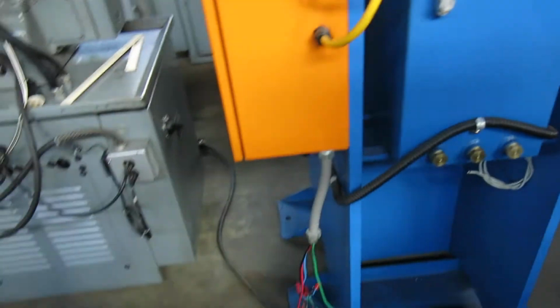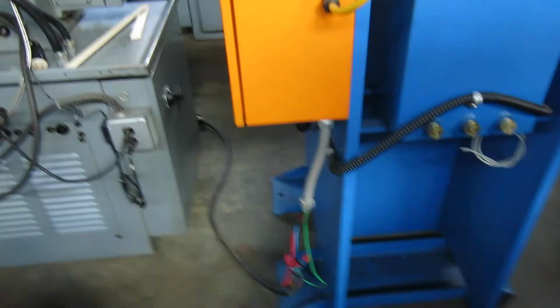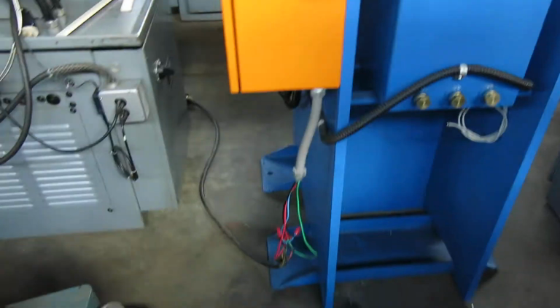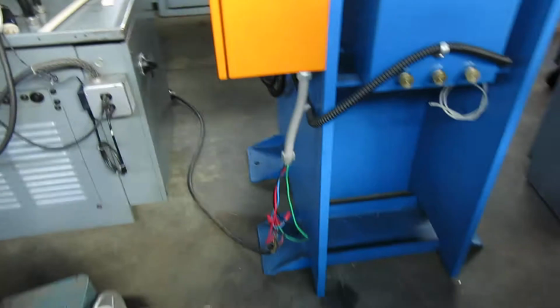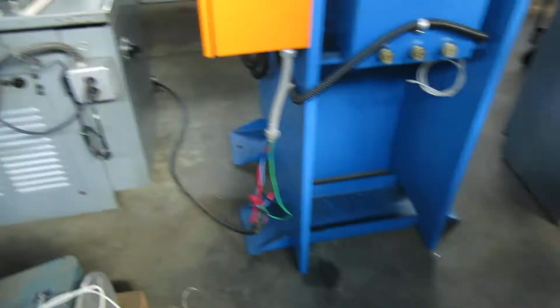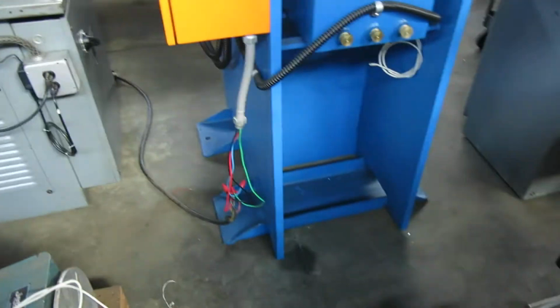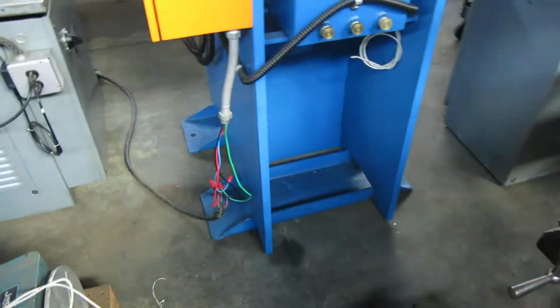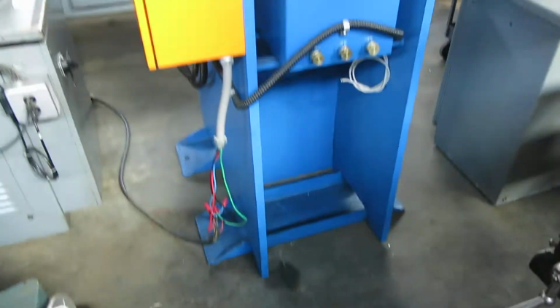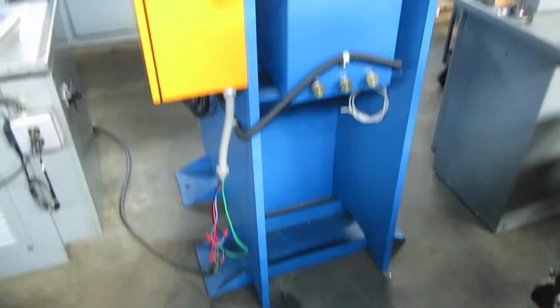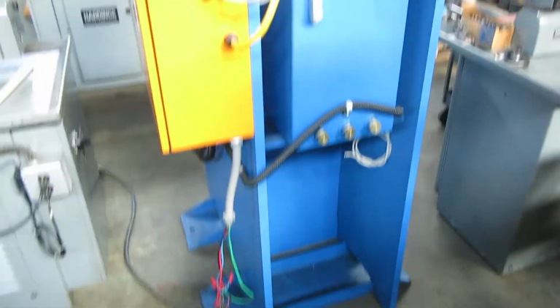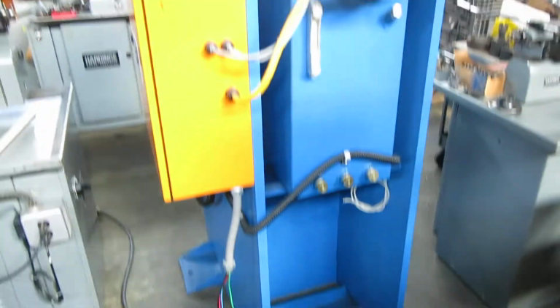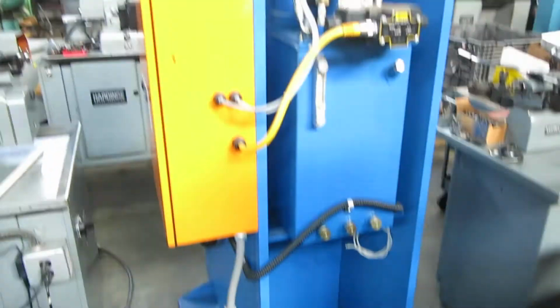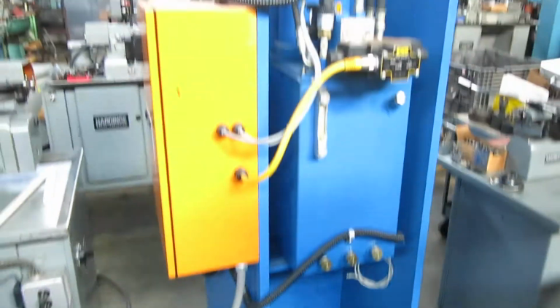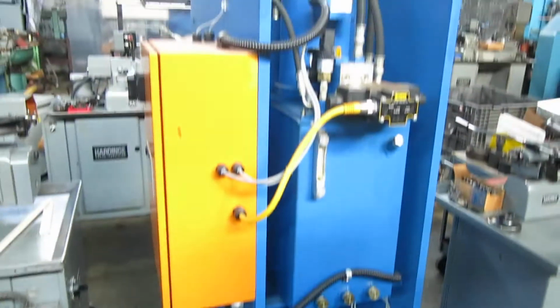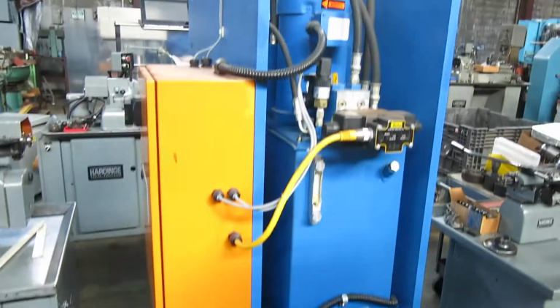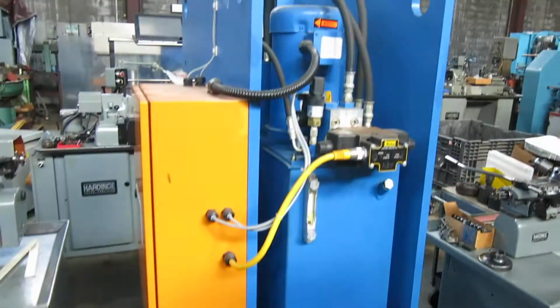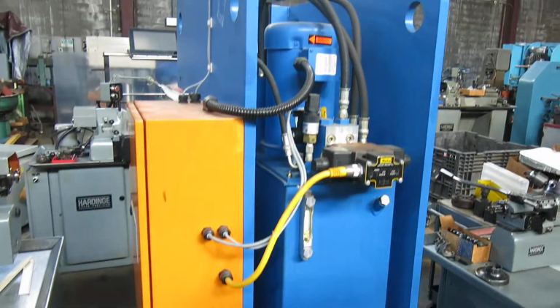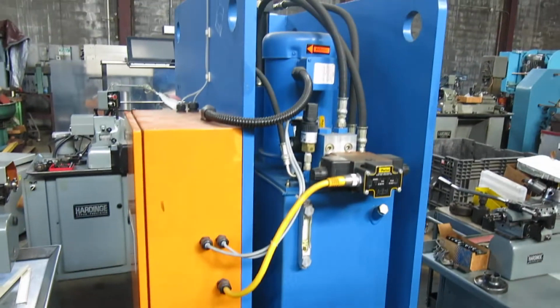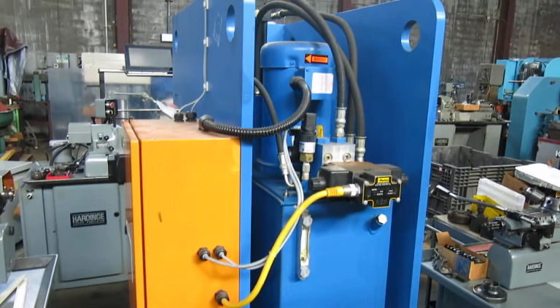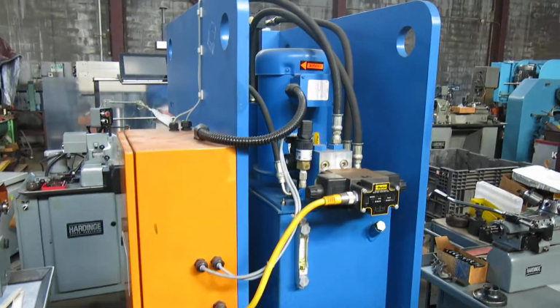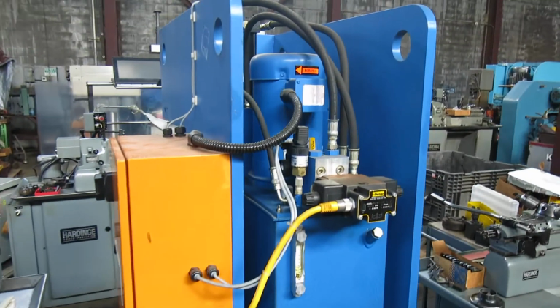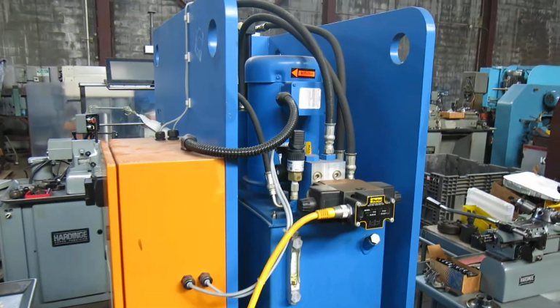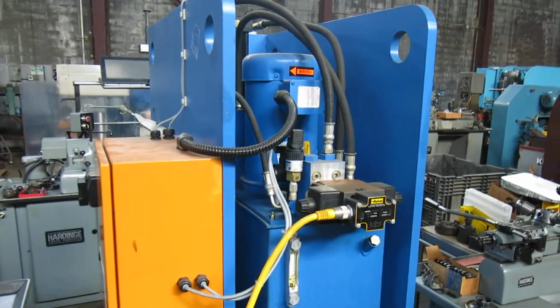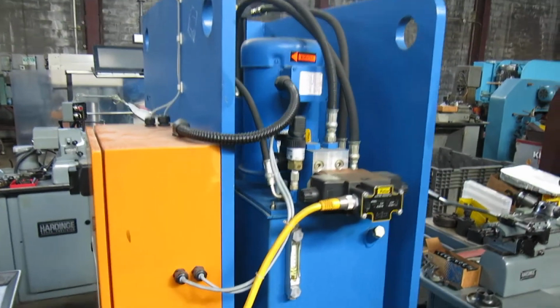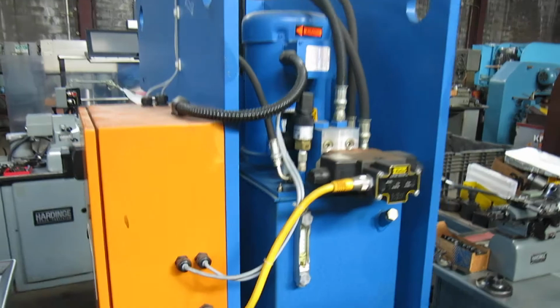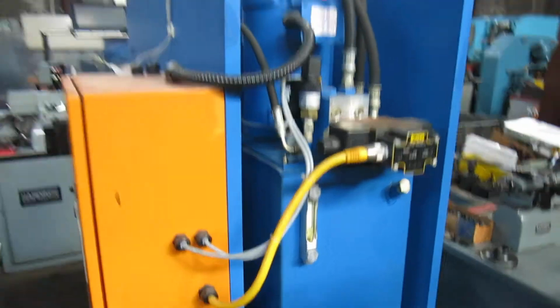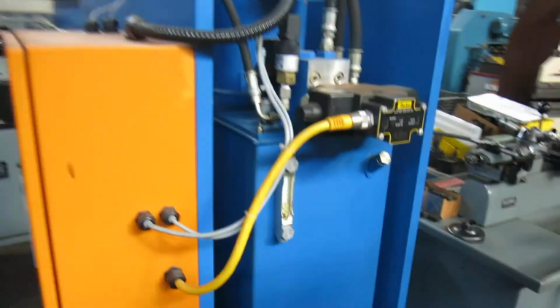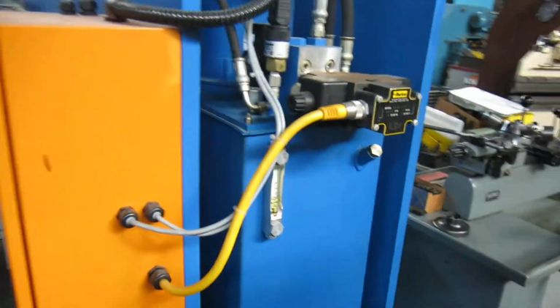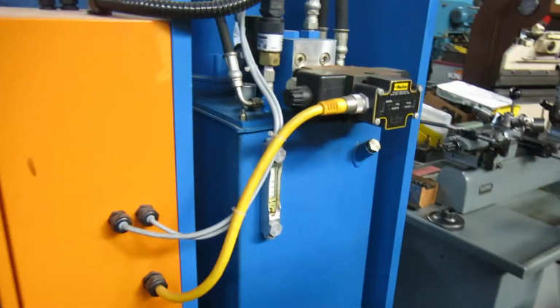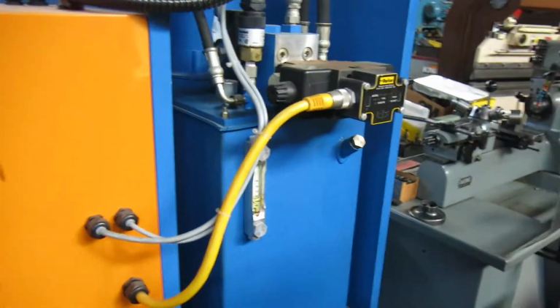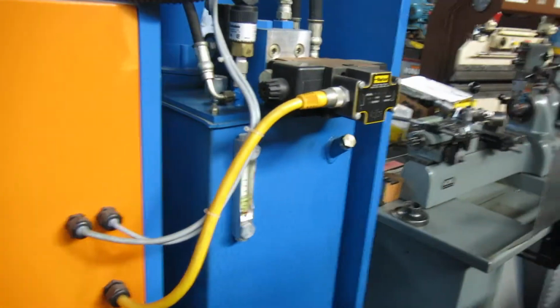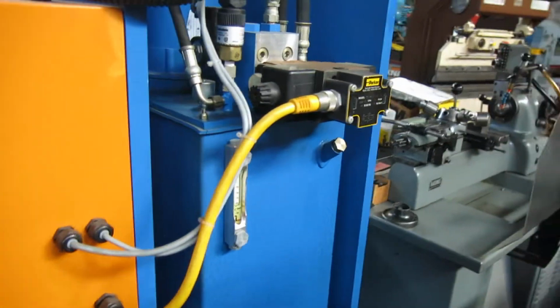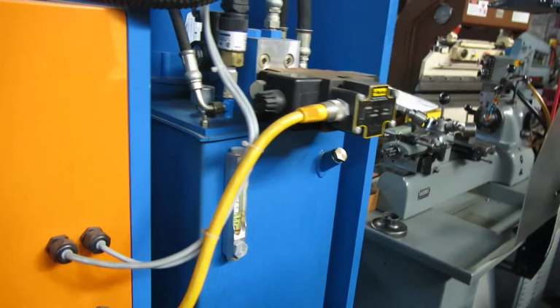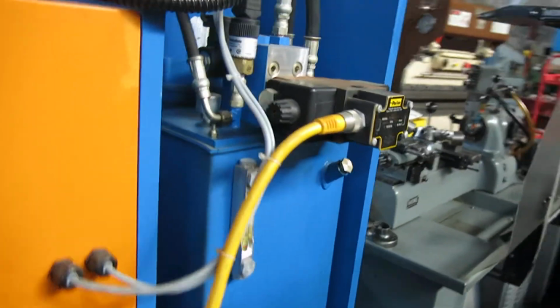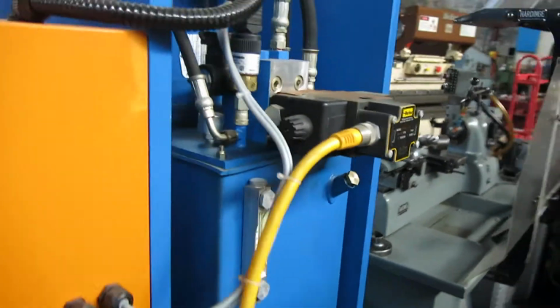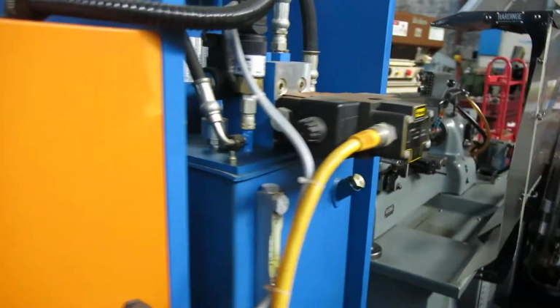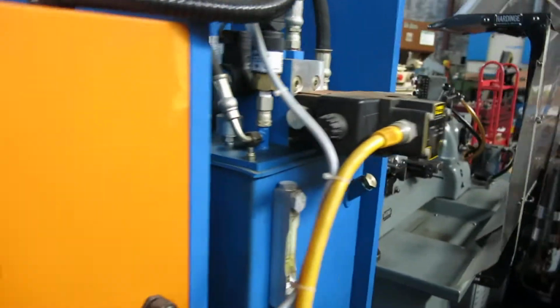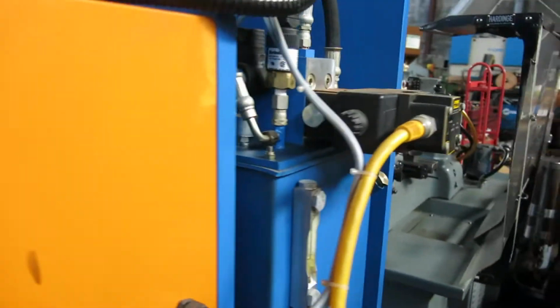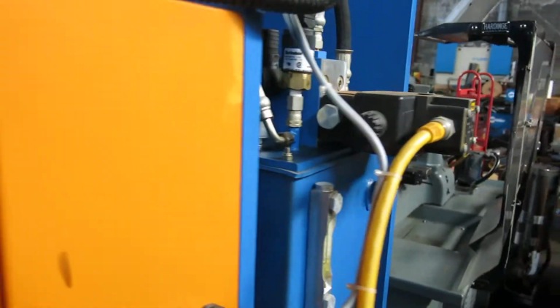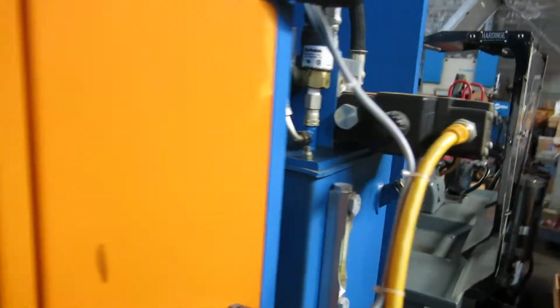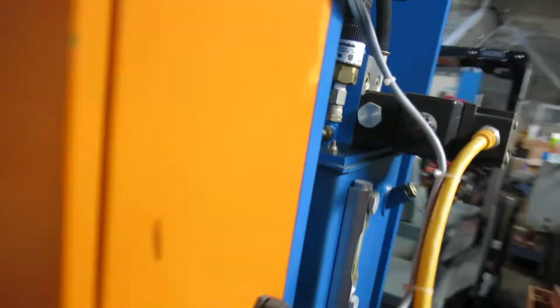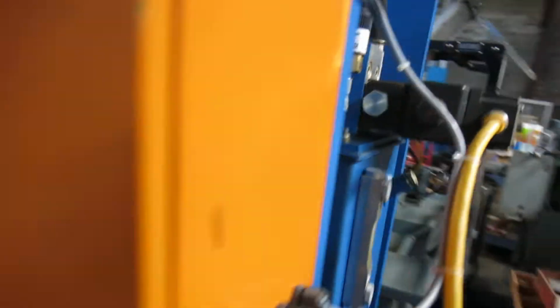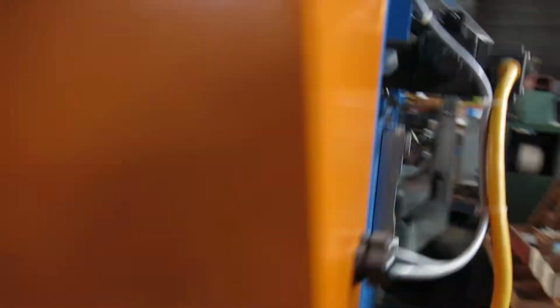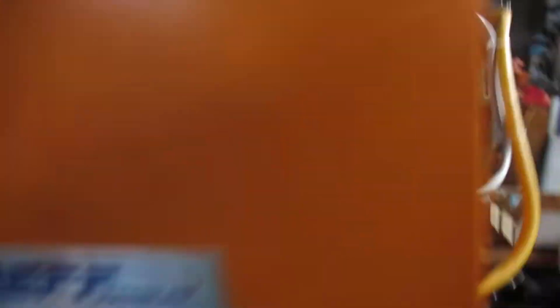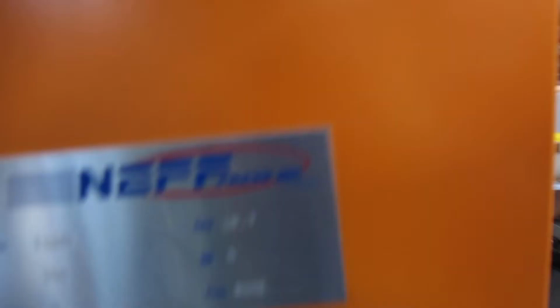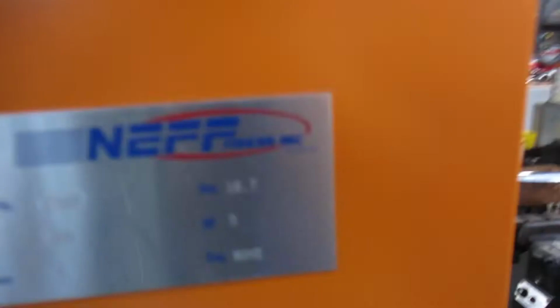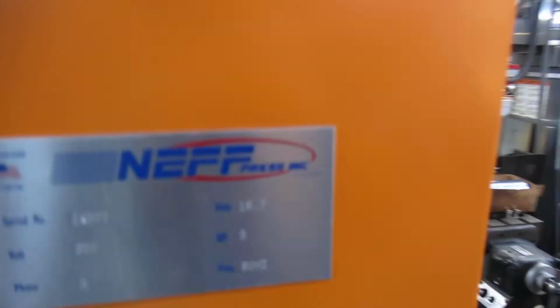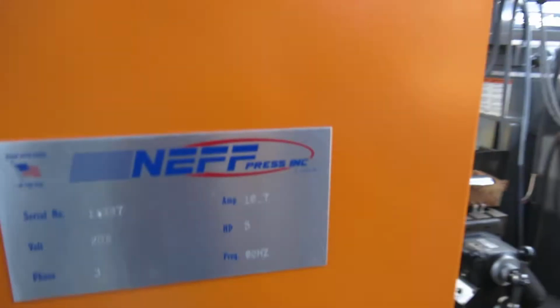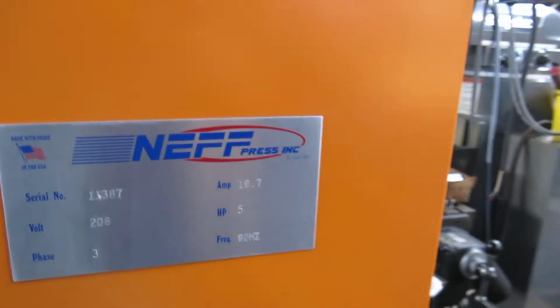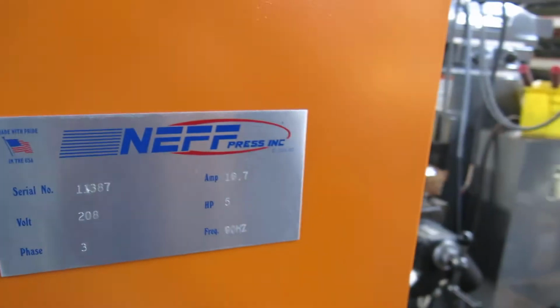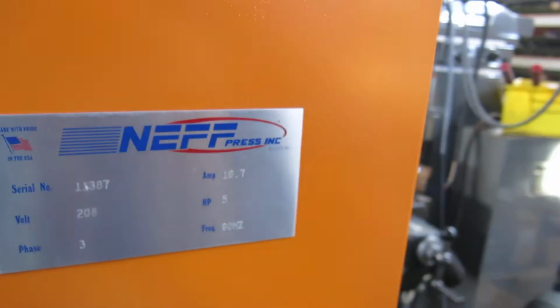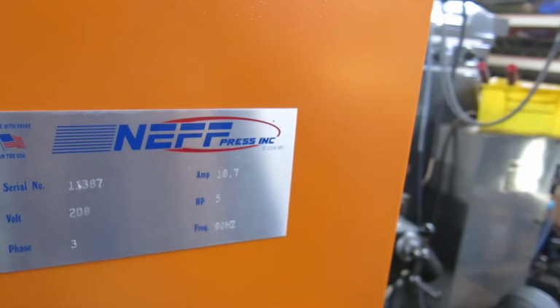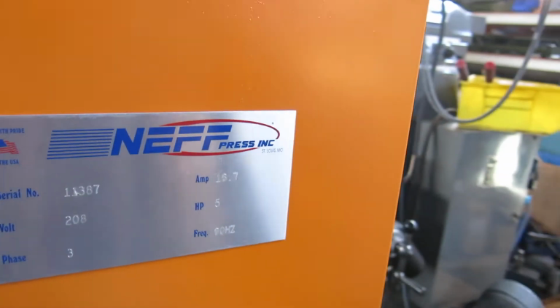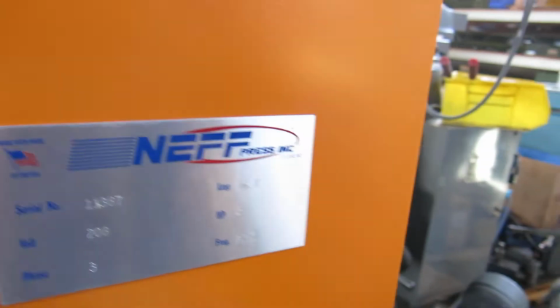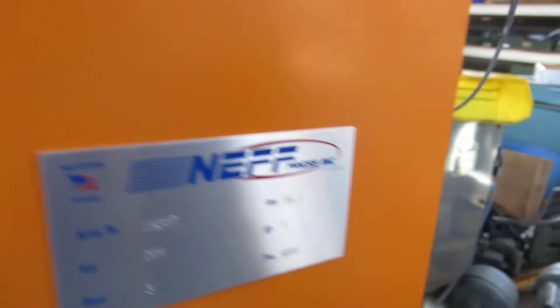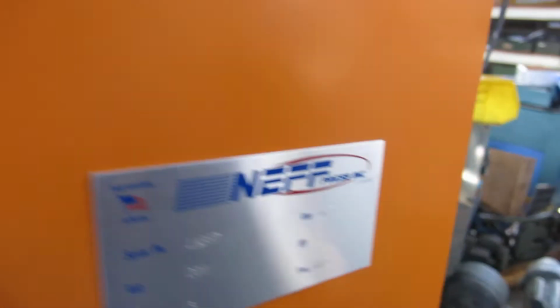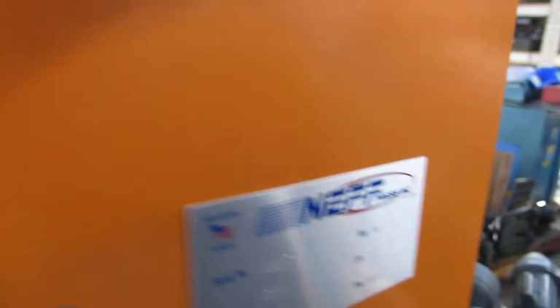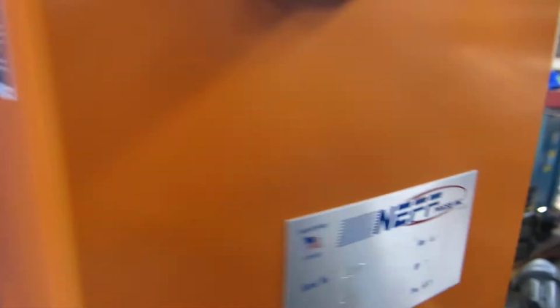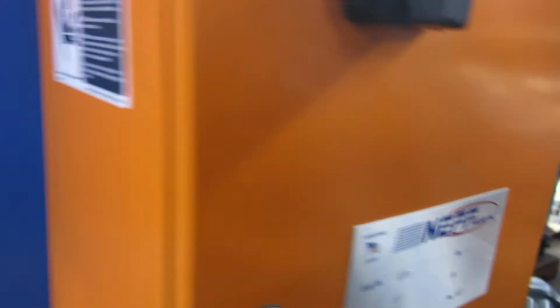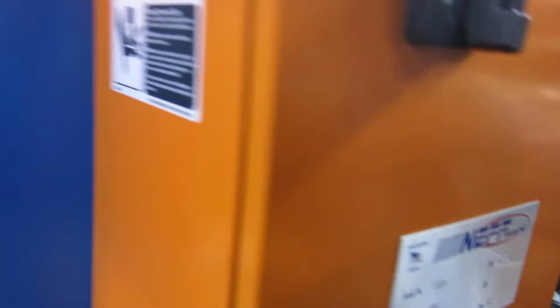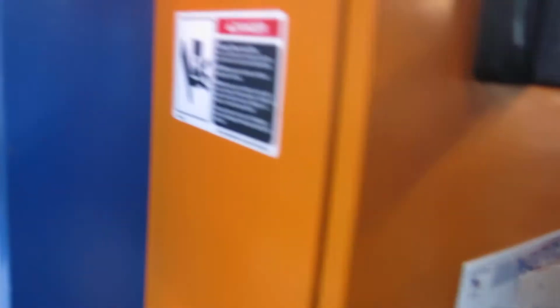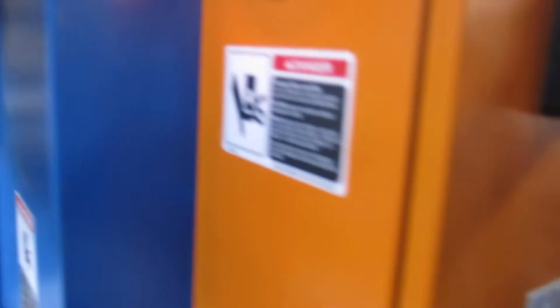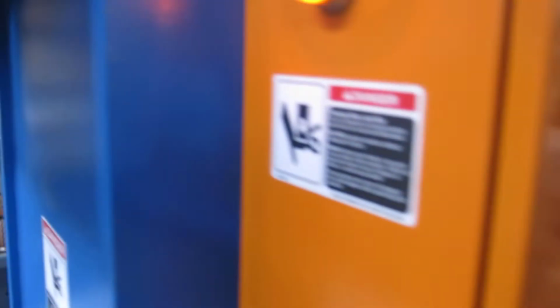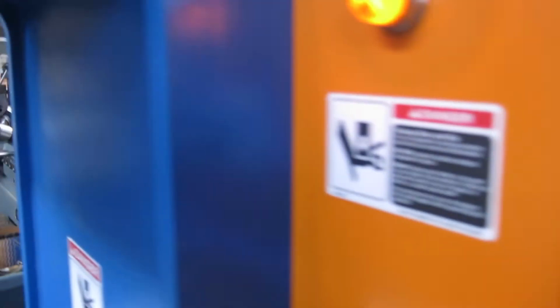Those are very clean units. 5 horsepower, 208-volt, 3-phase.